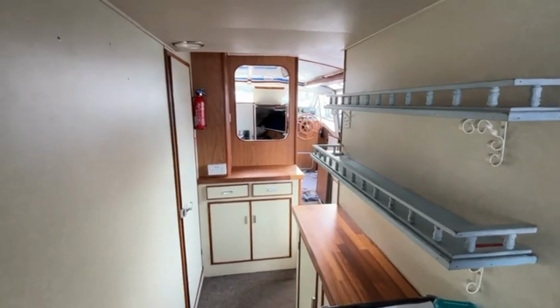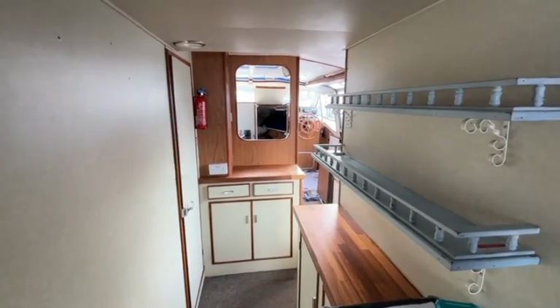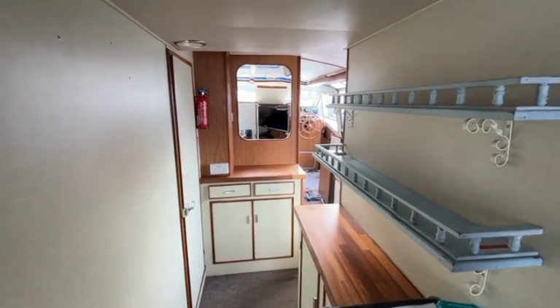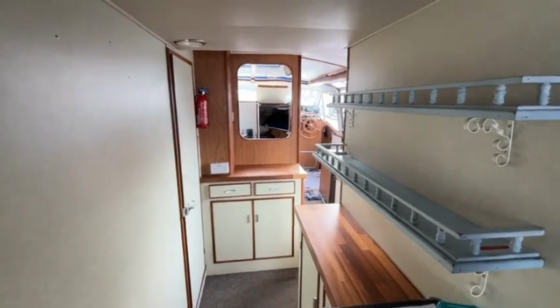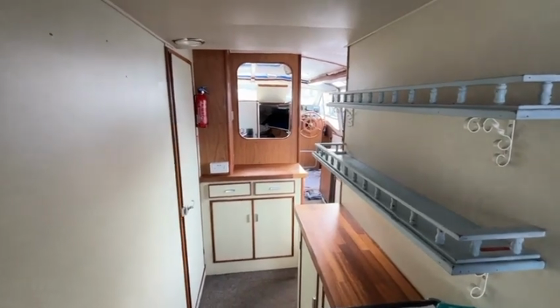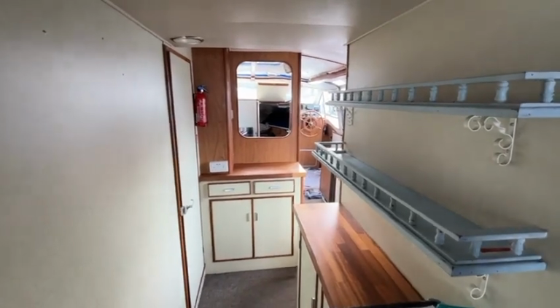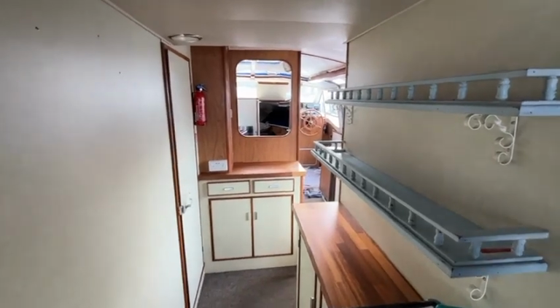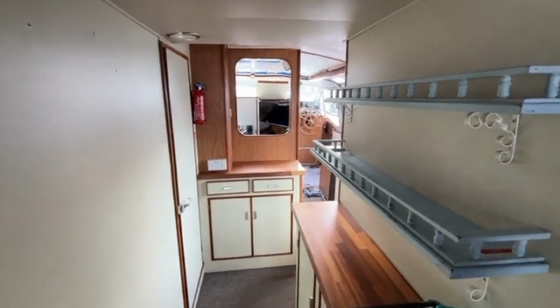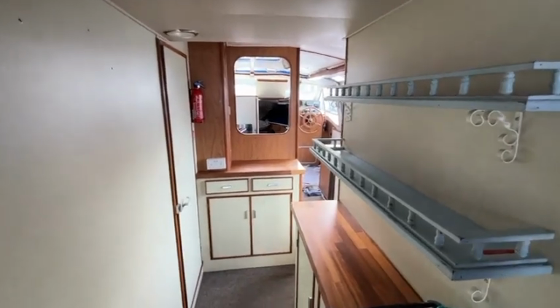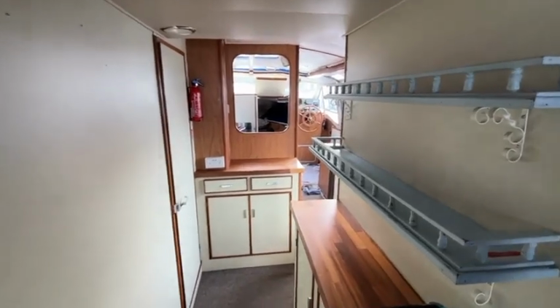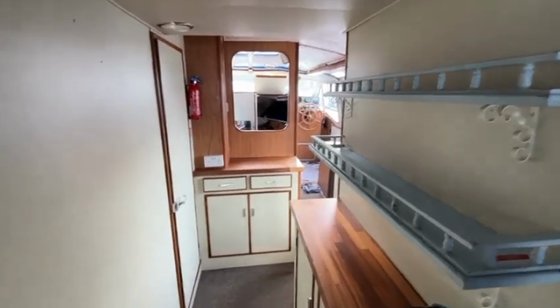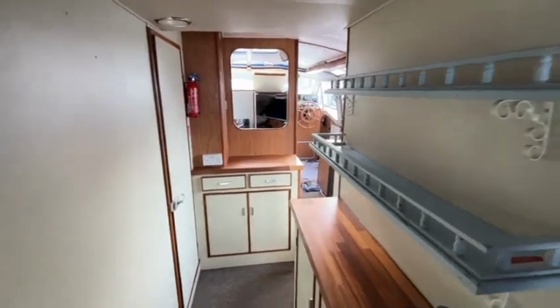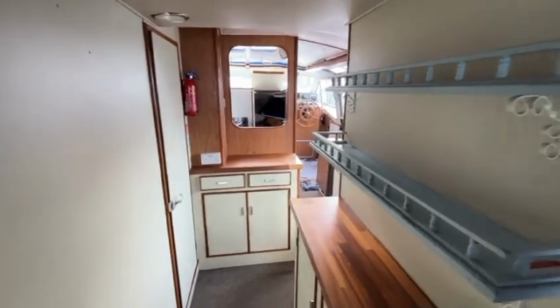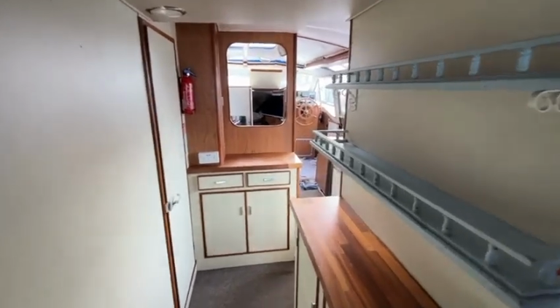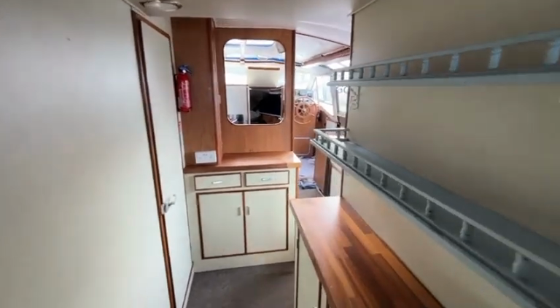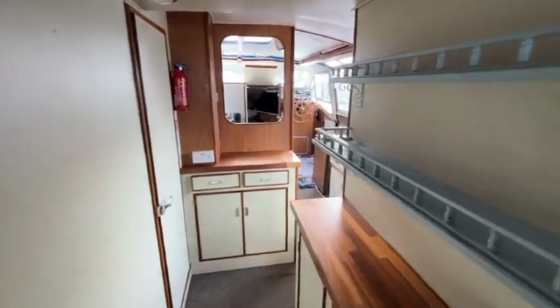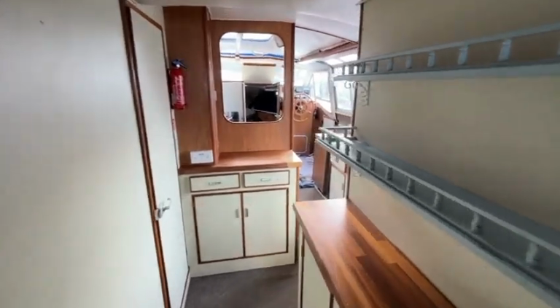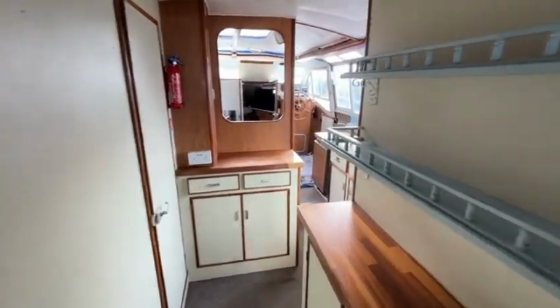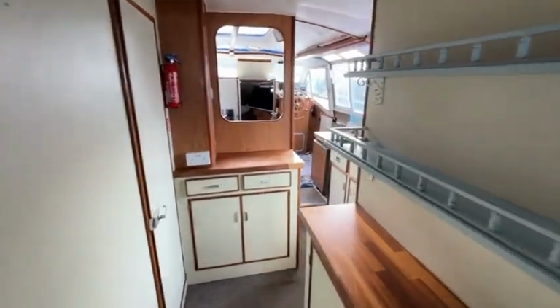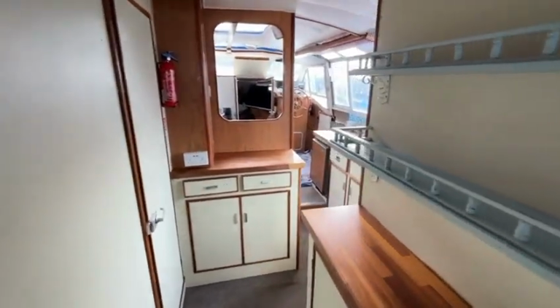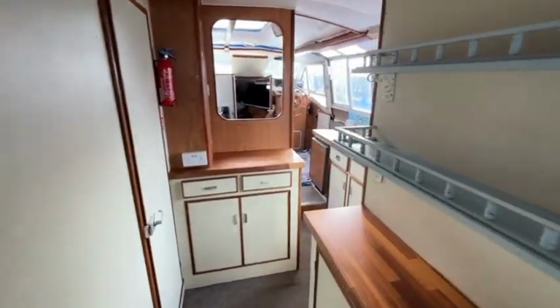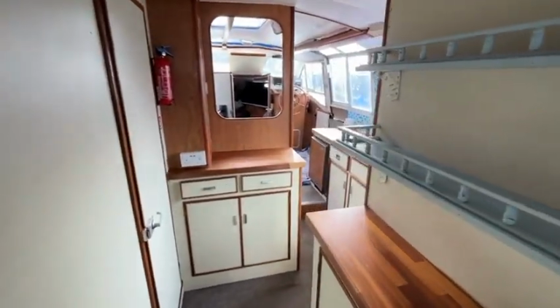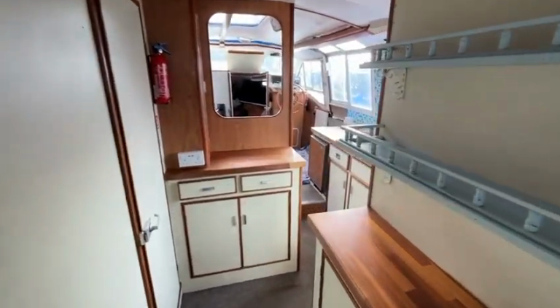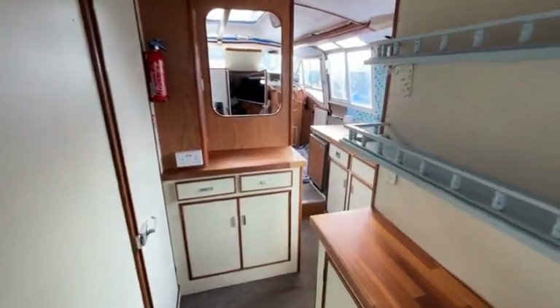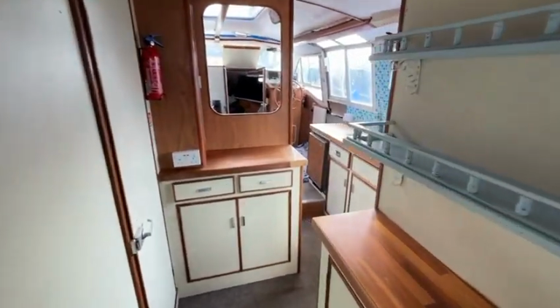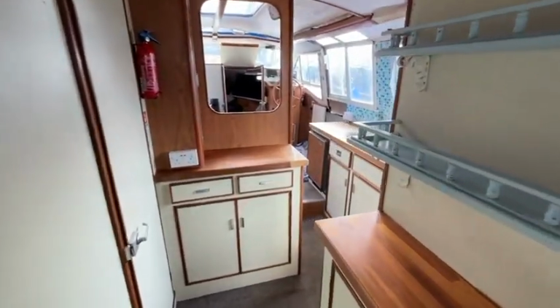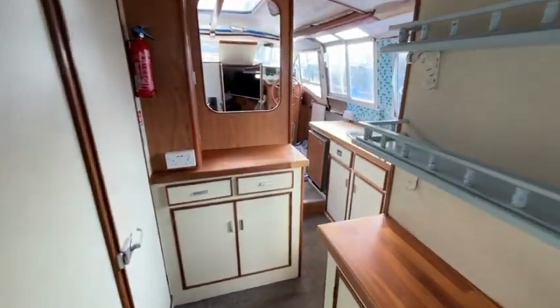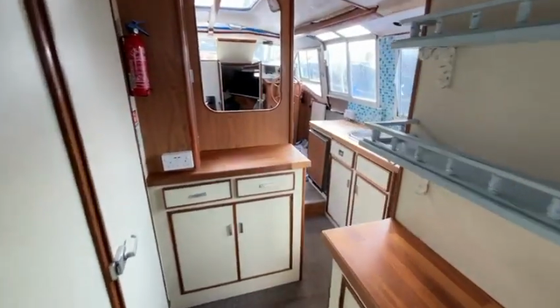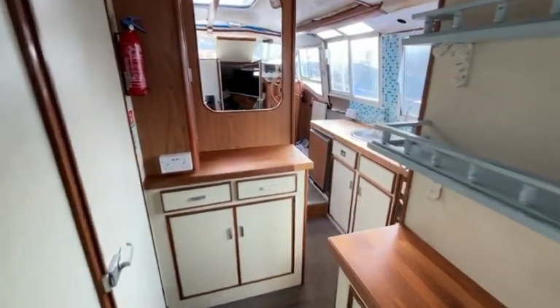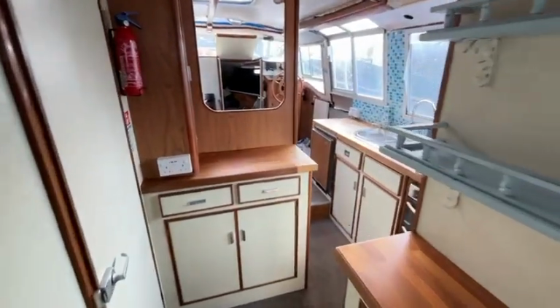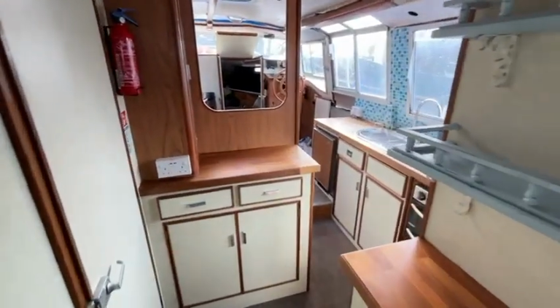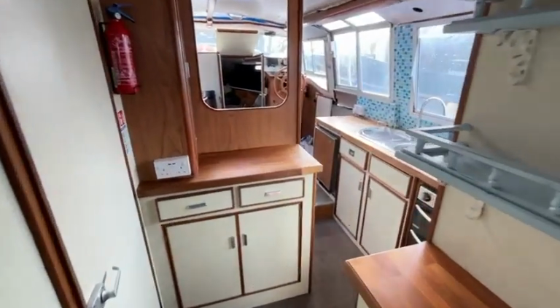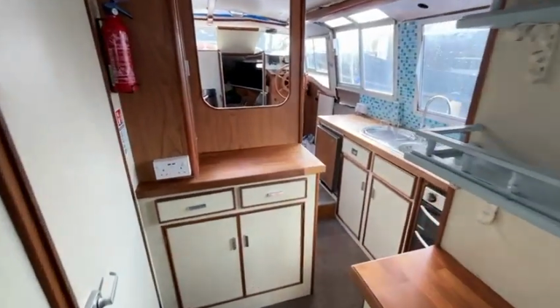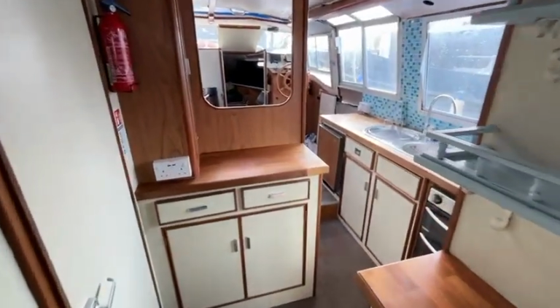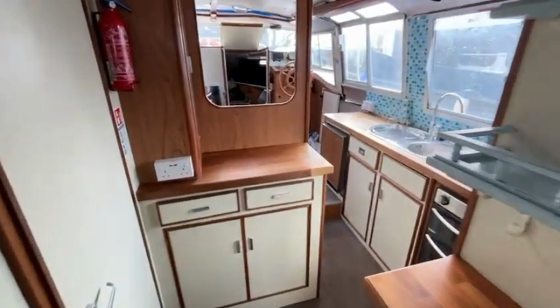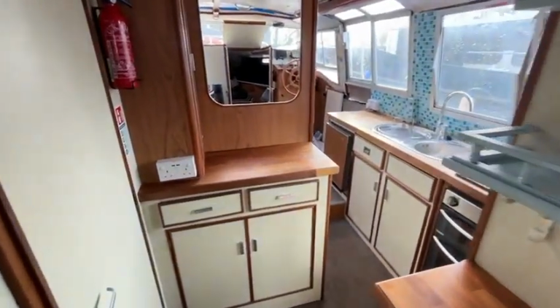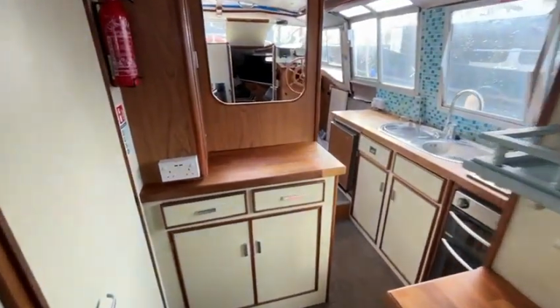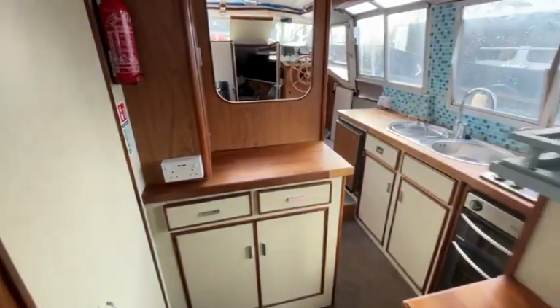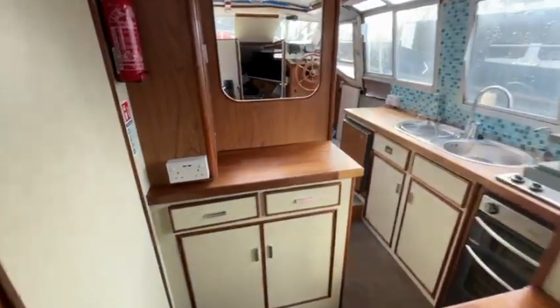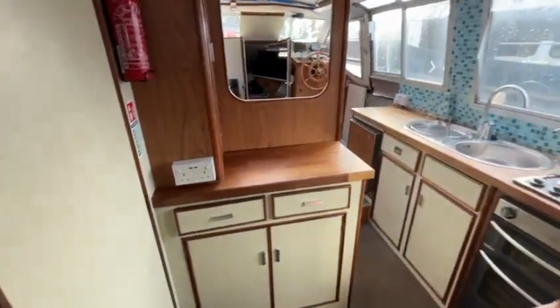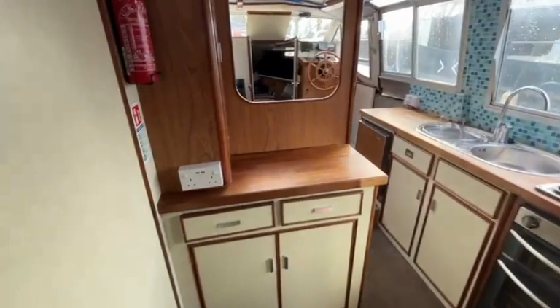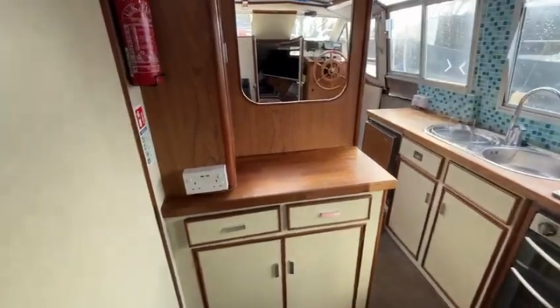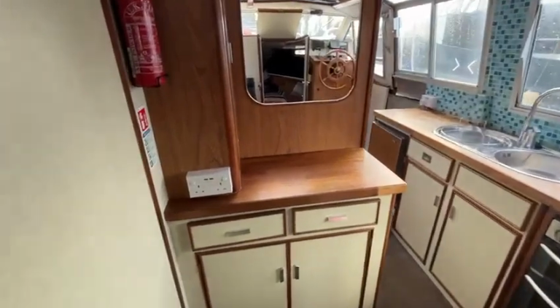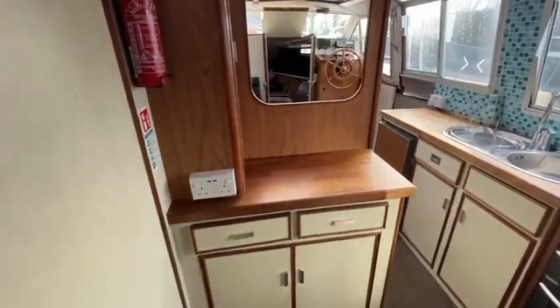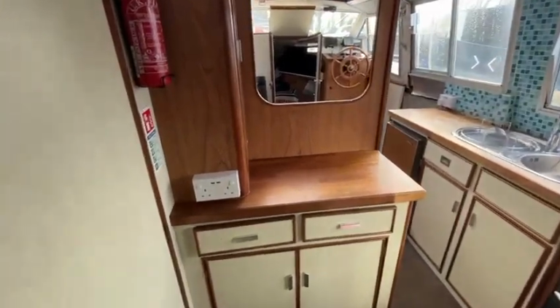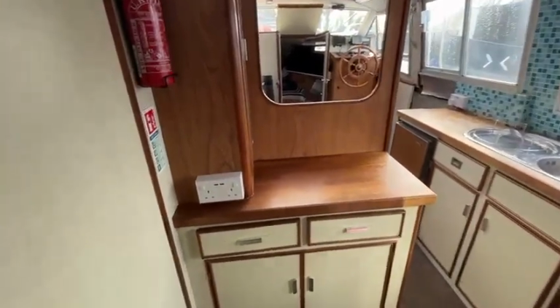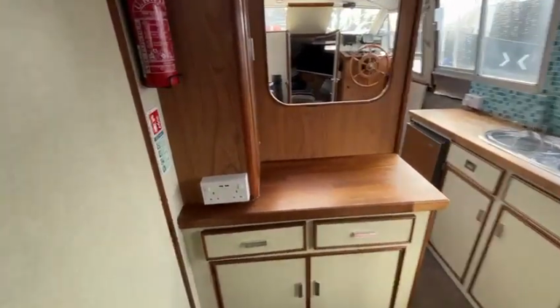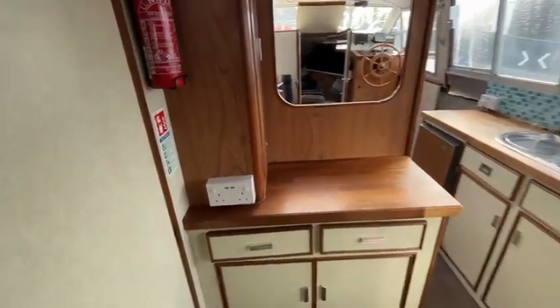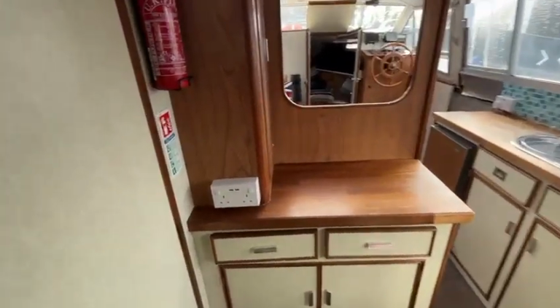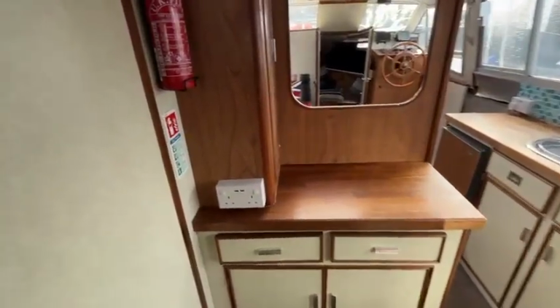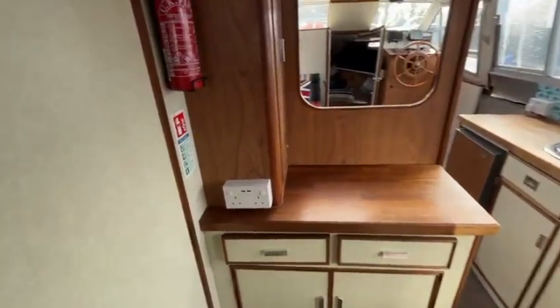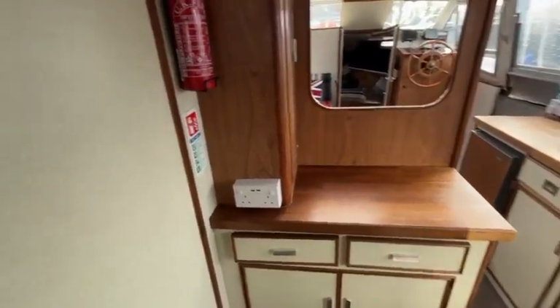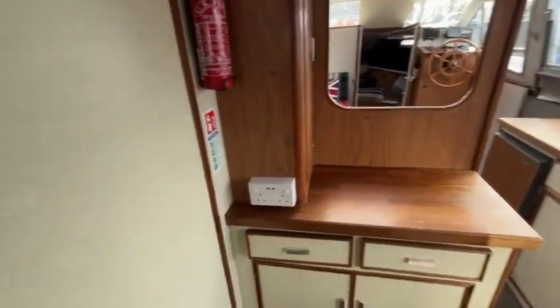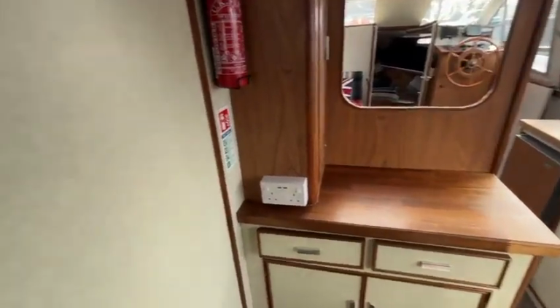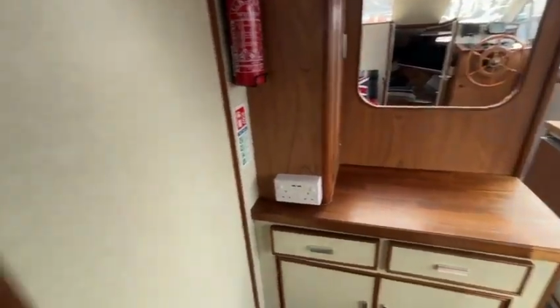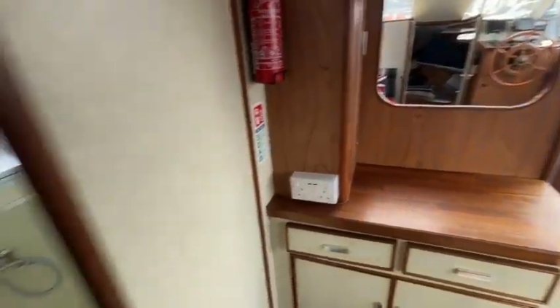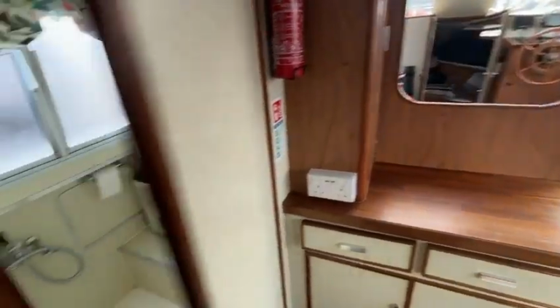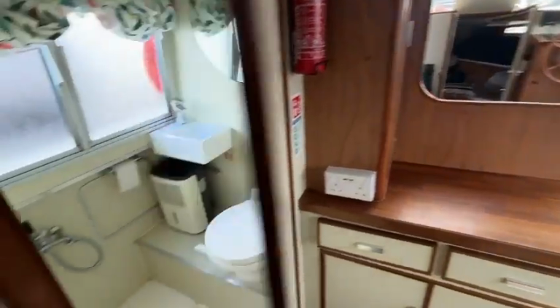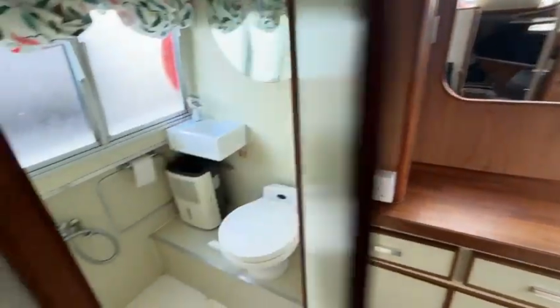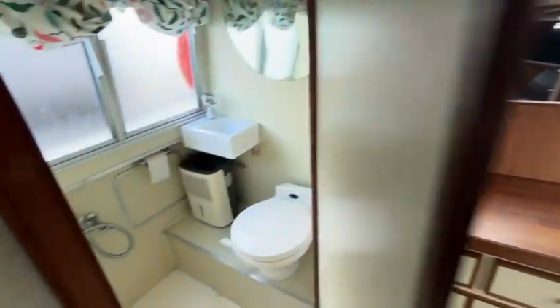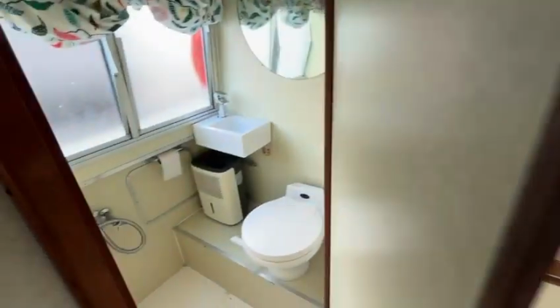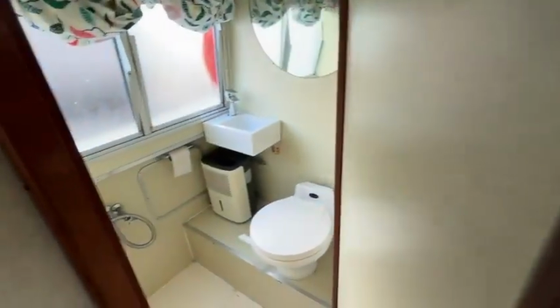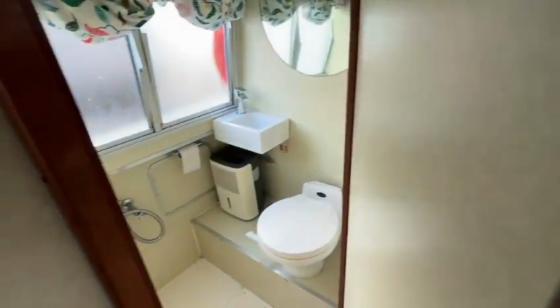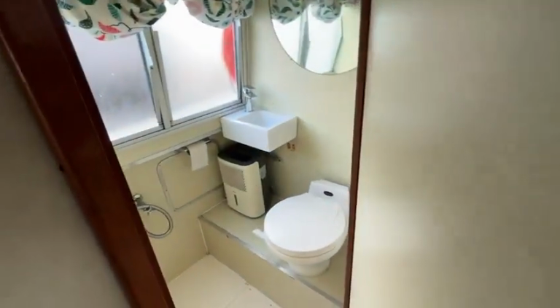Hi, this is Nick from Boatshed Hamble, just going to give you a quick interior tour of this Faircraft Loins Low Liner we have for sale.